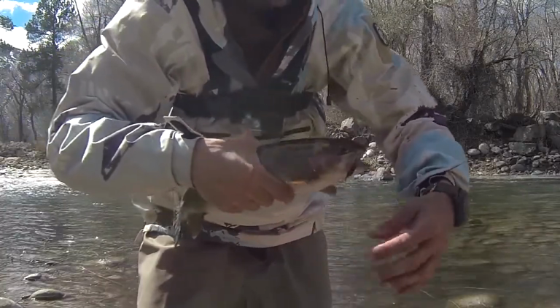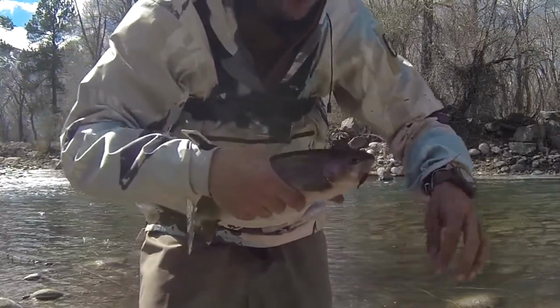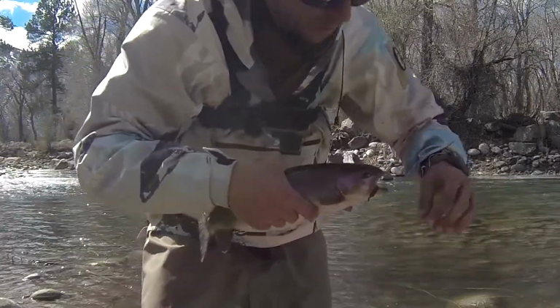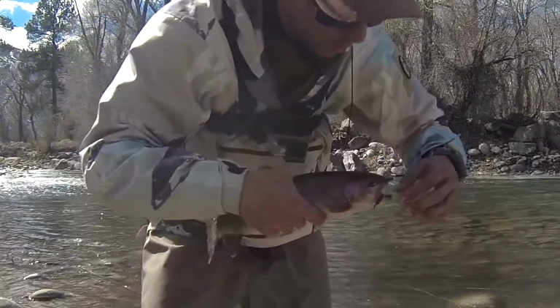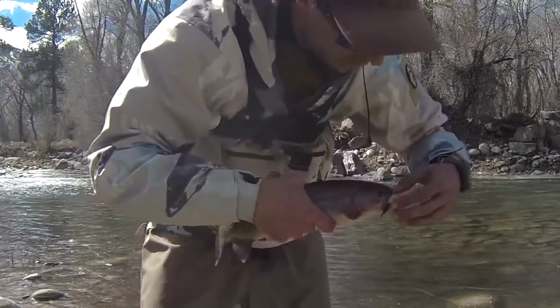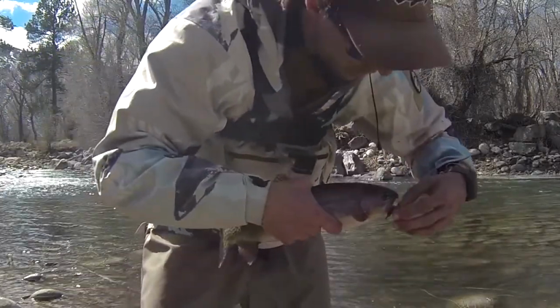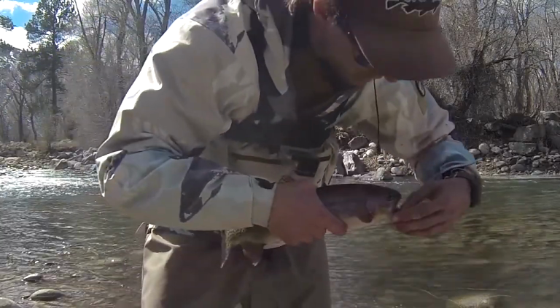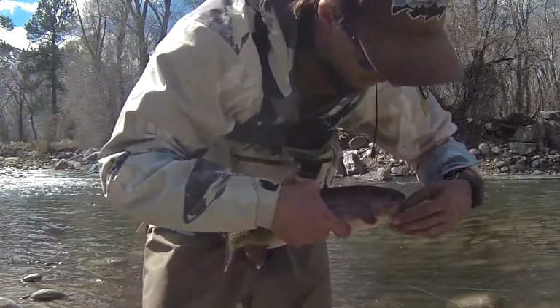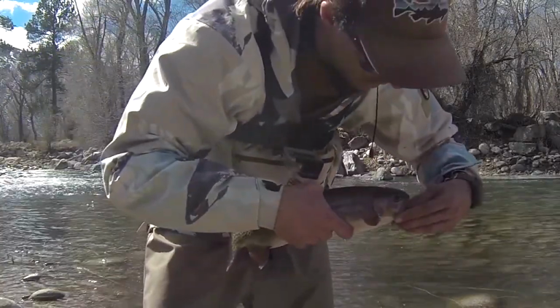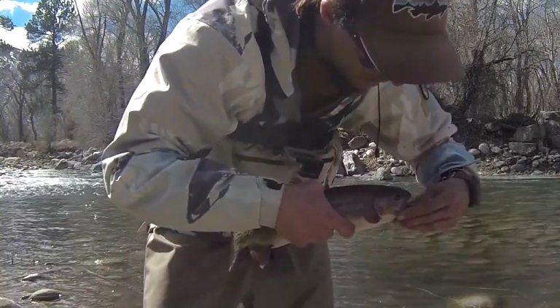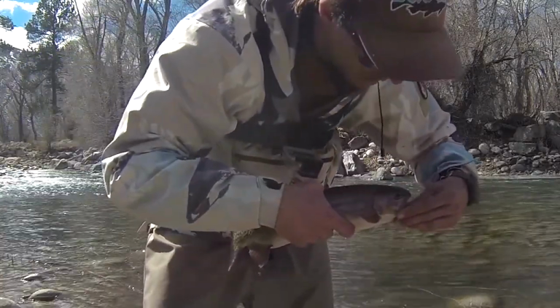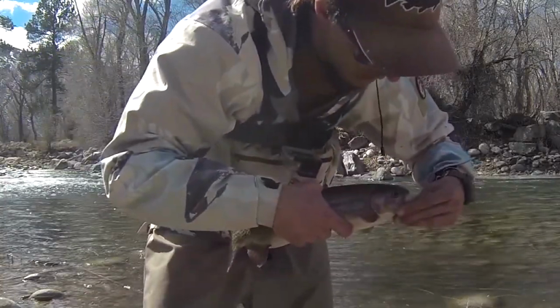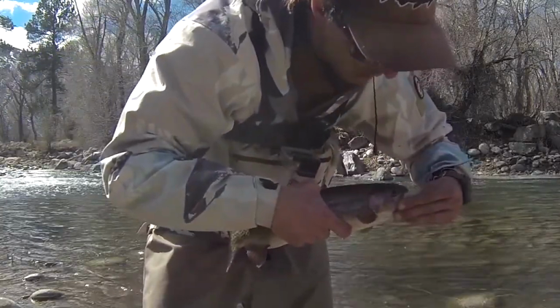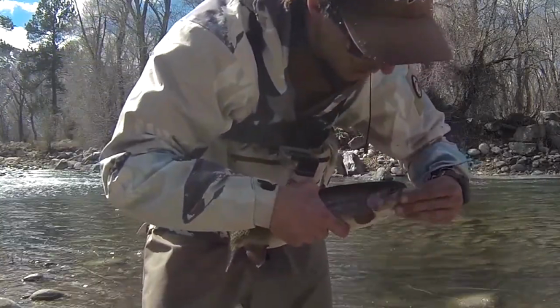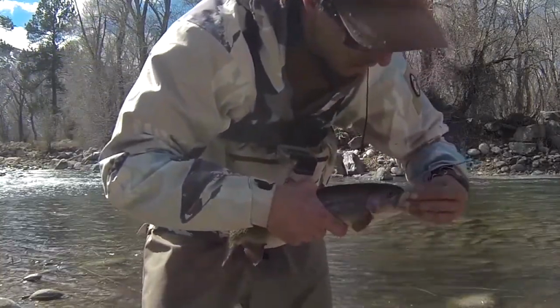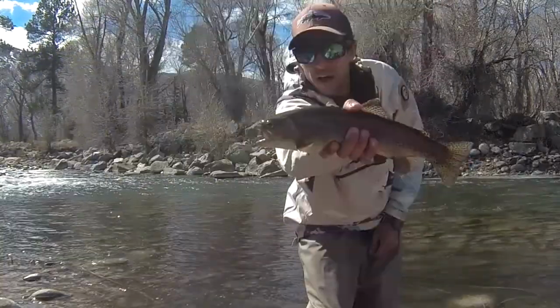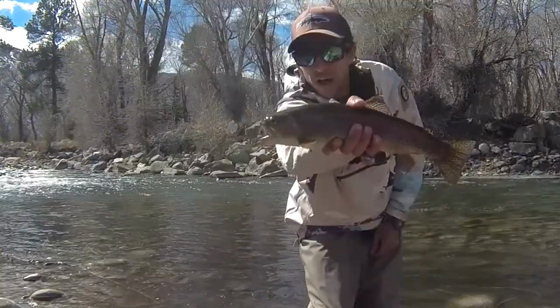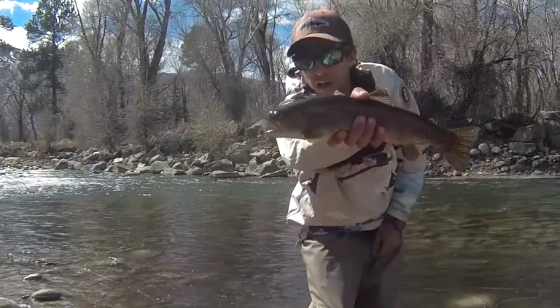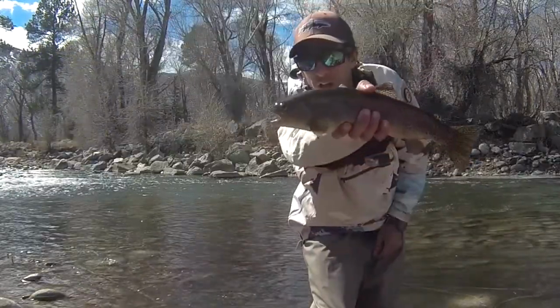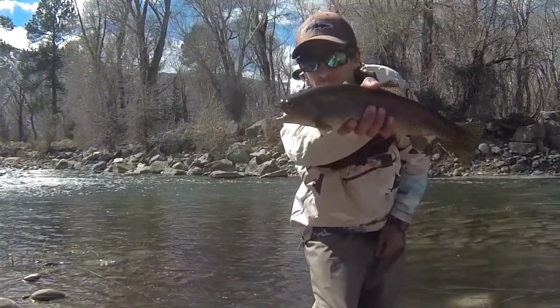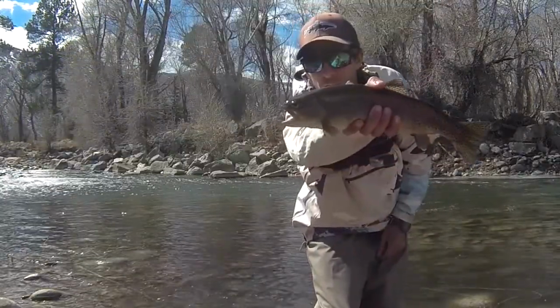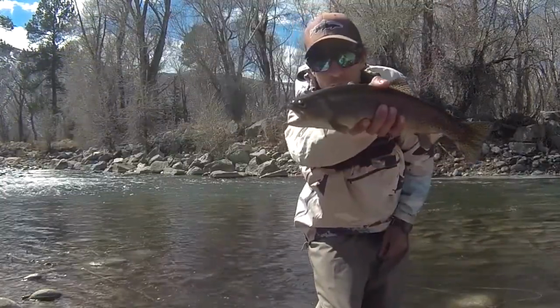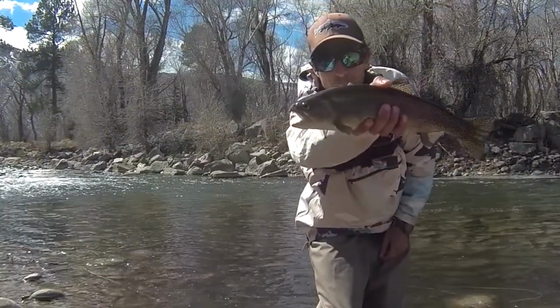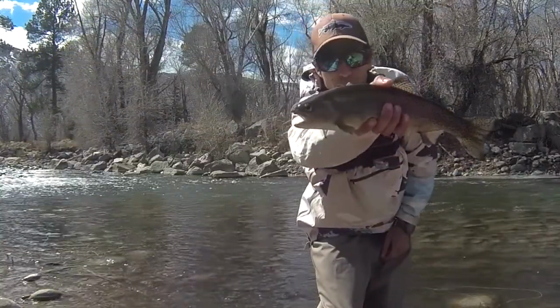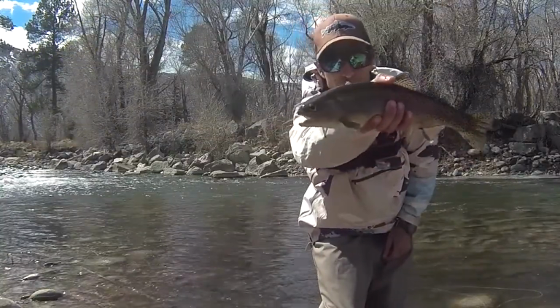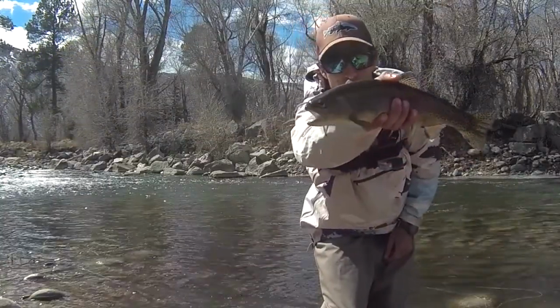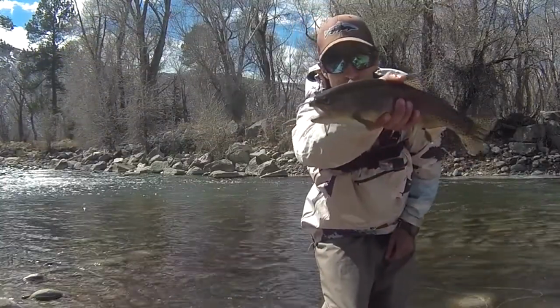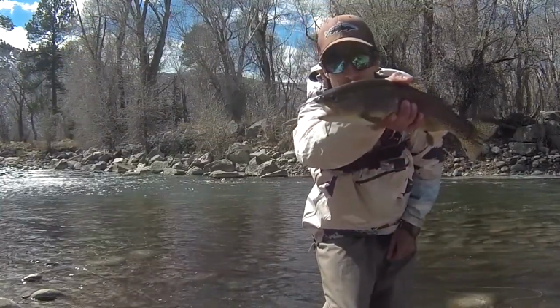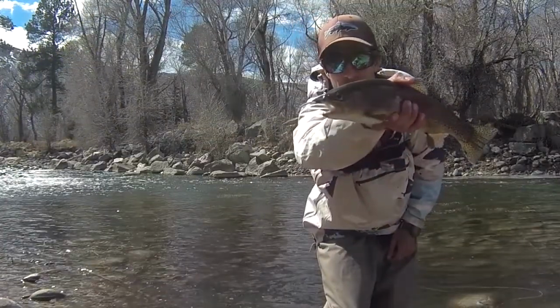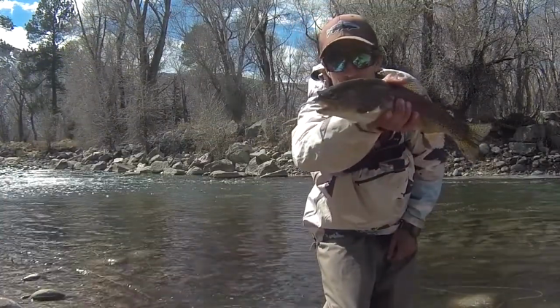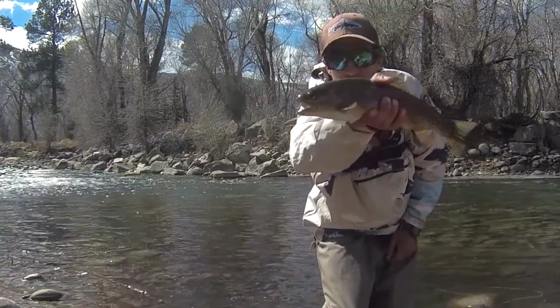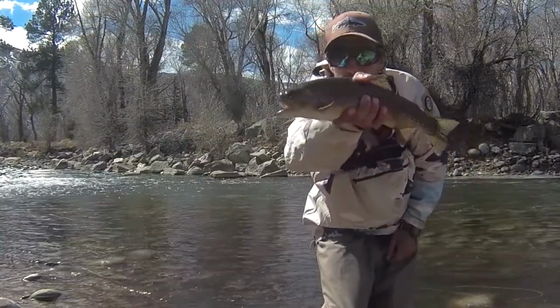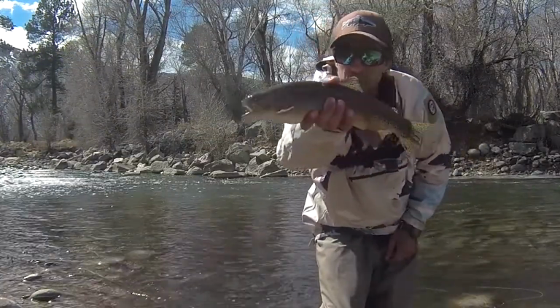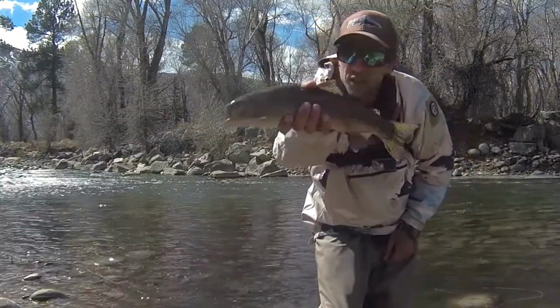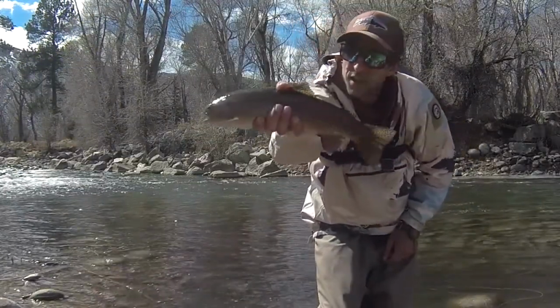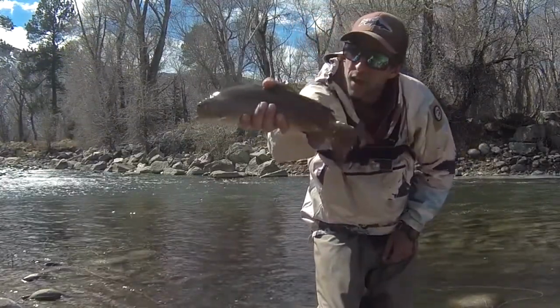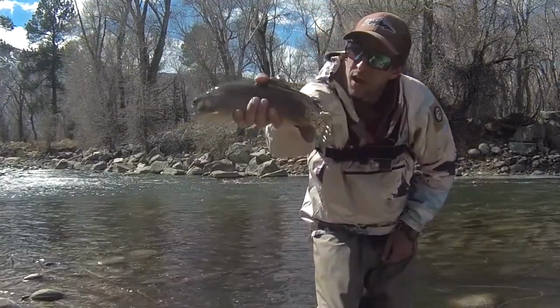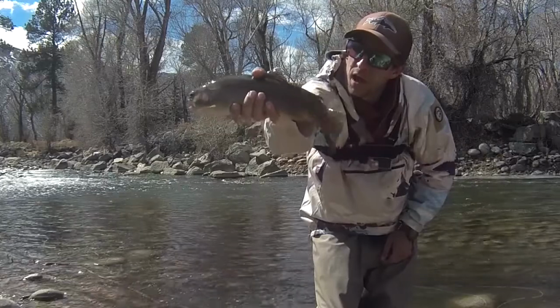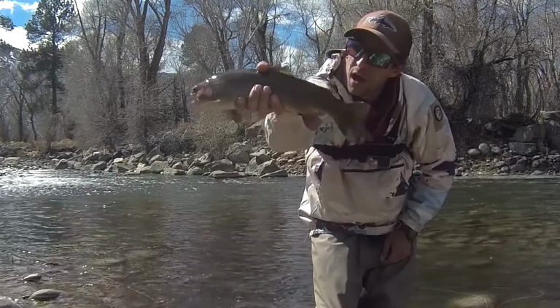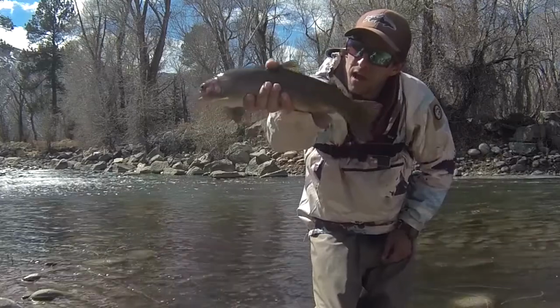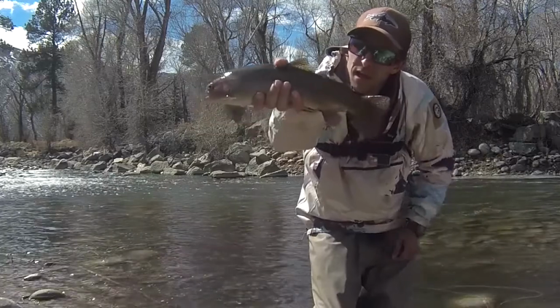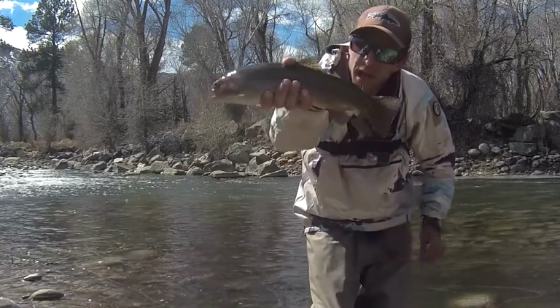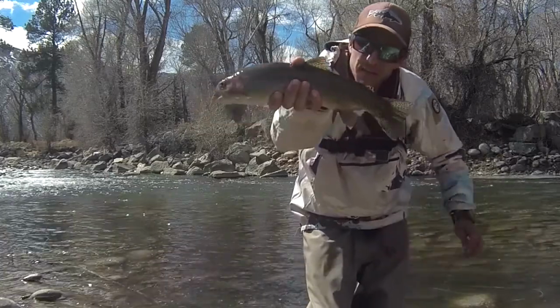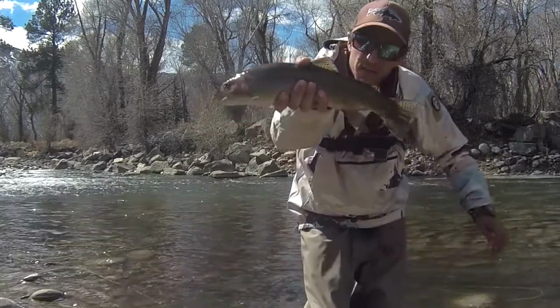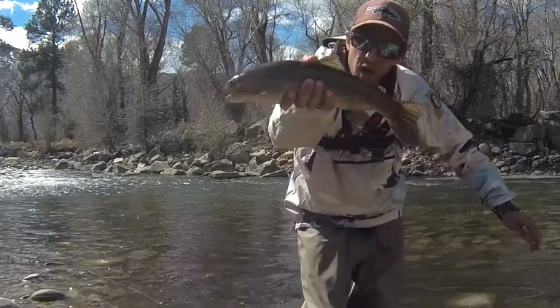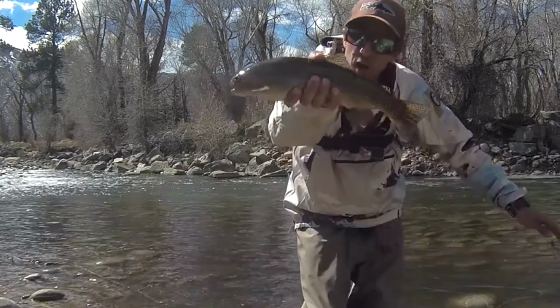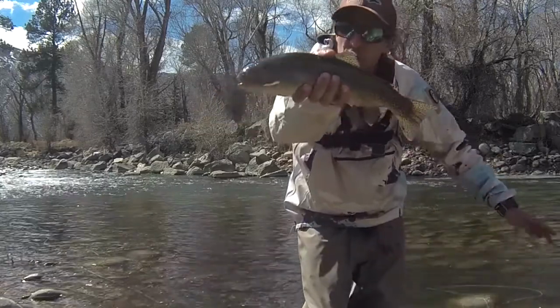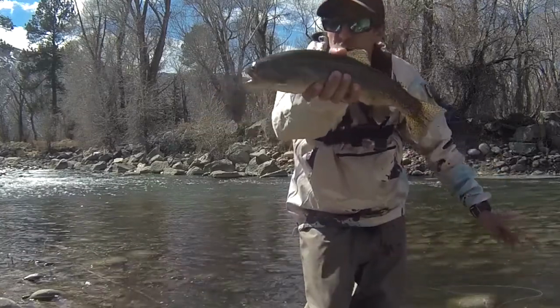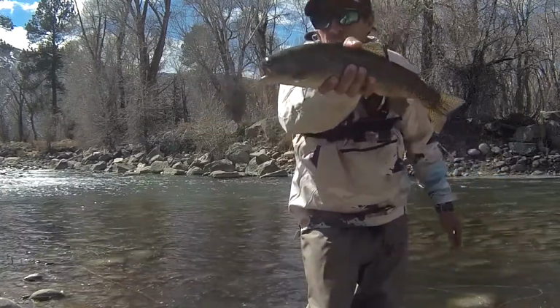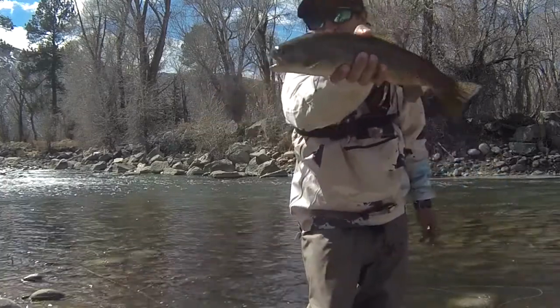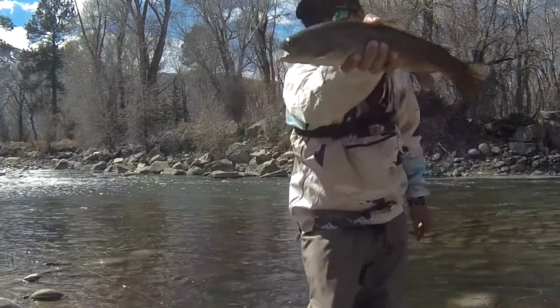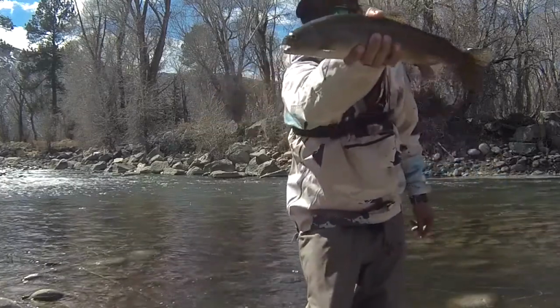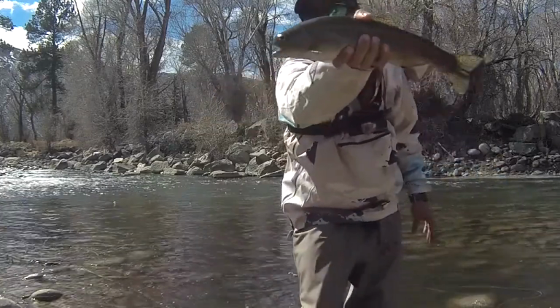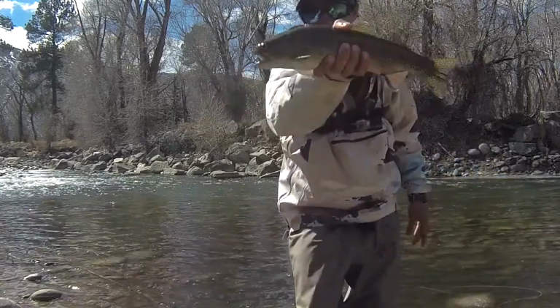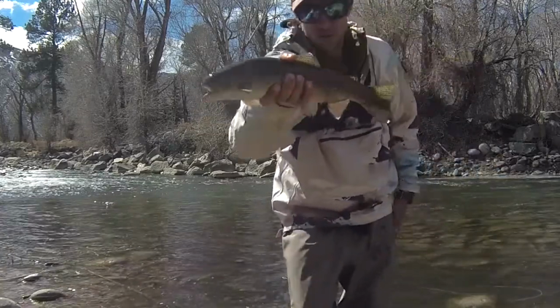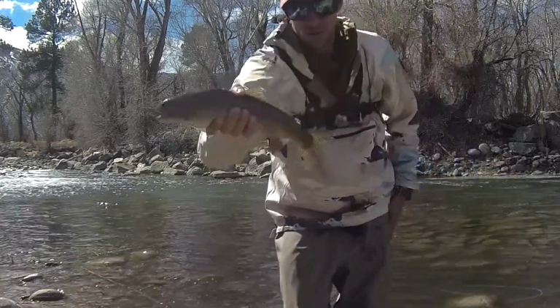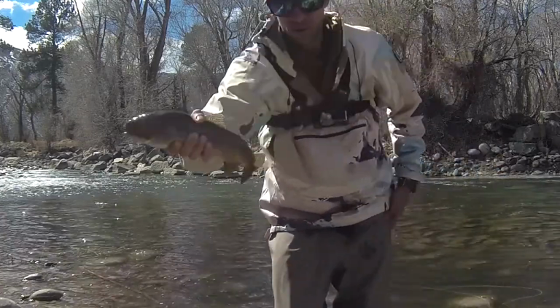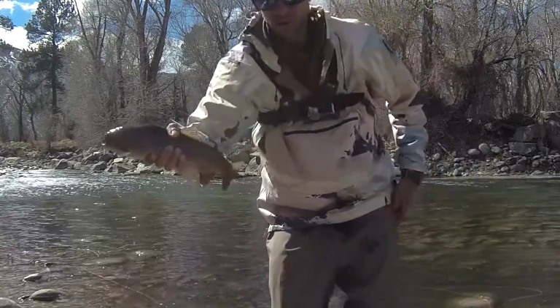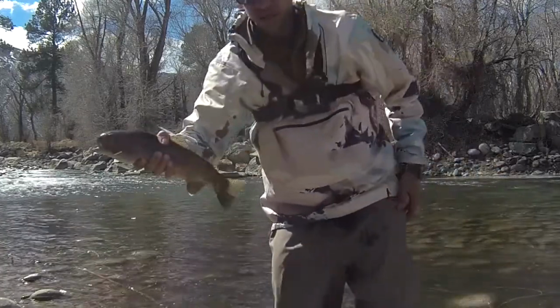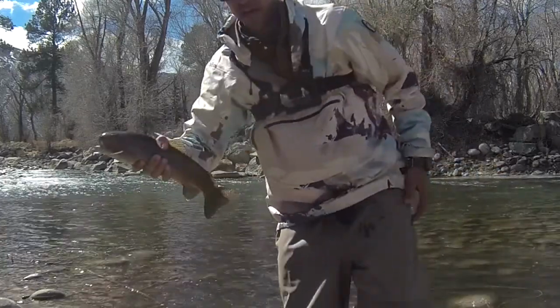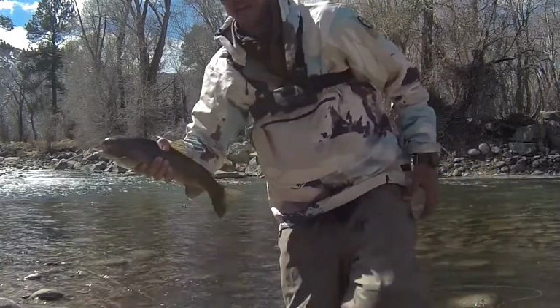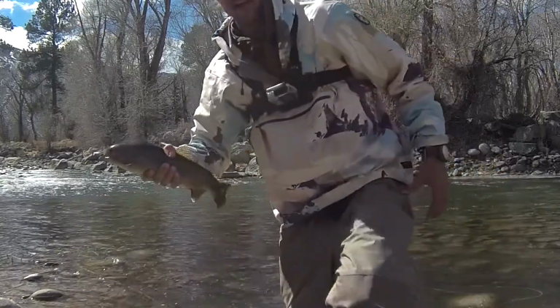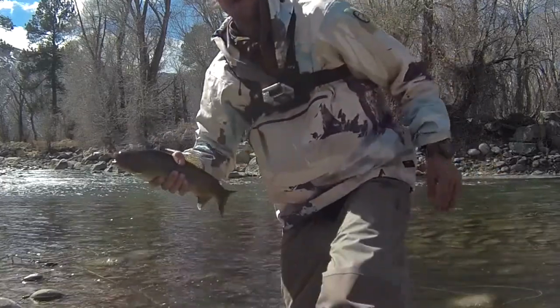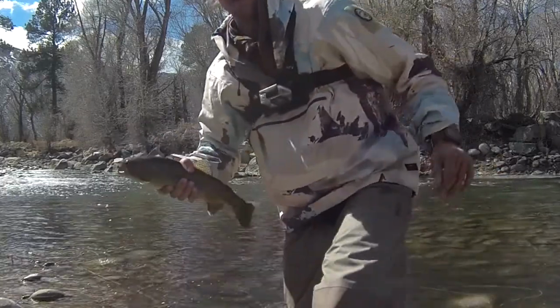Look at that. Beautiful fish. Nice colors. Really nice everything.